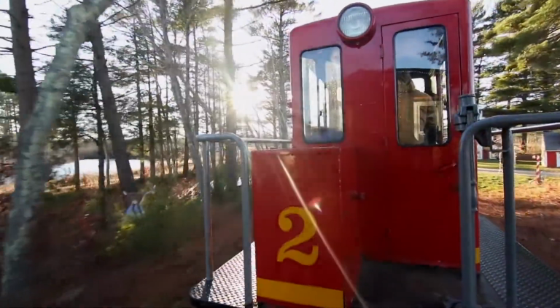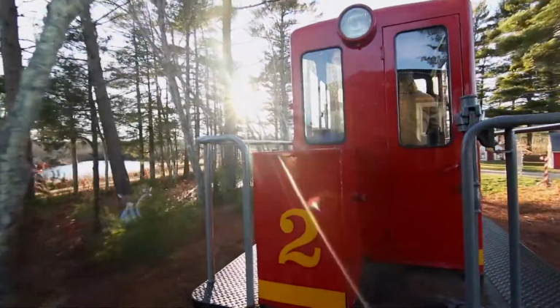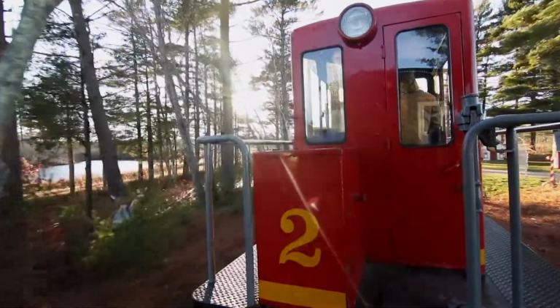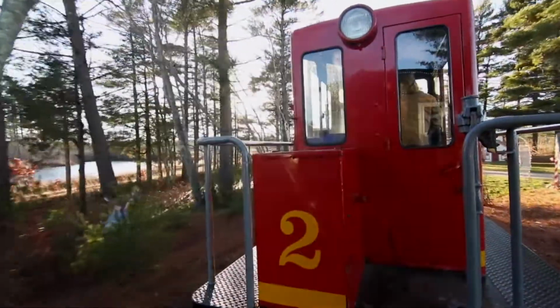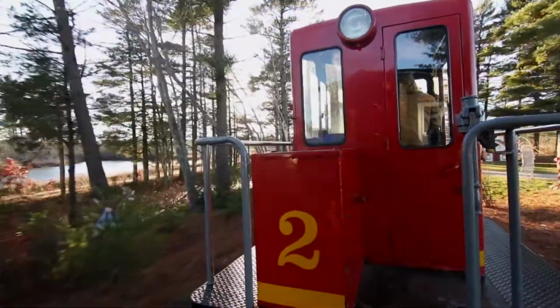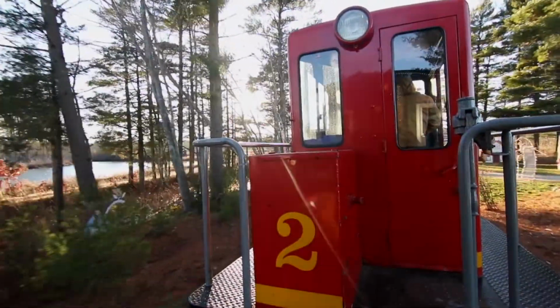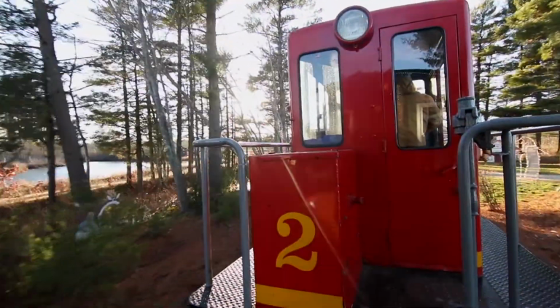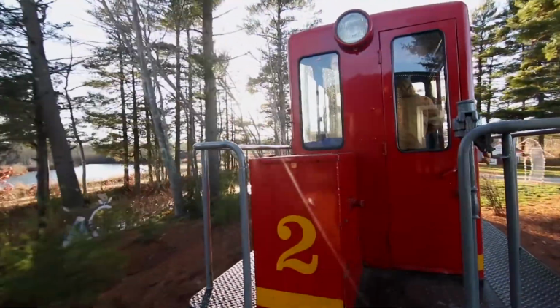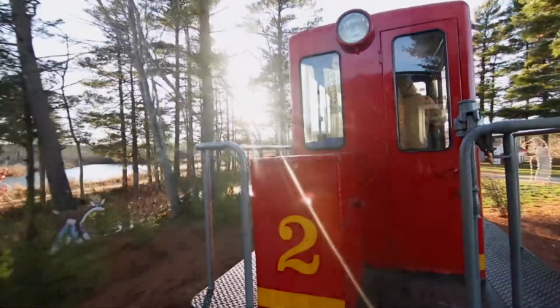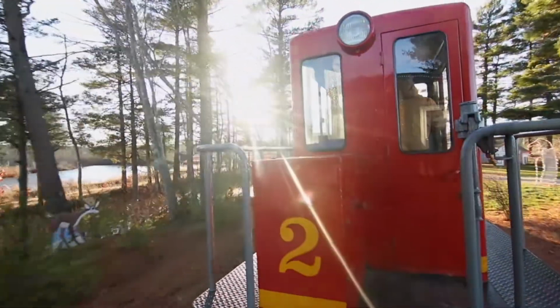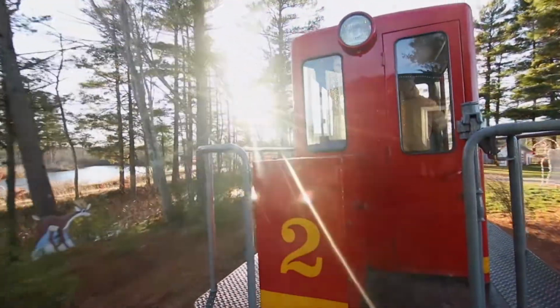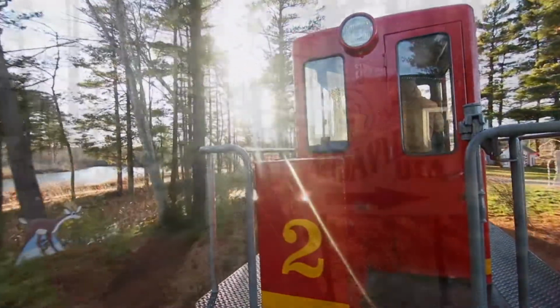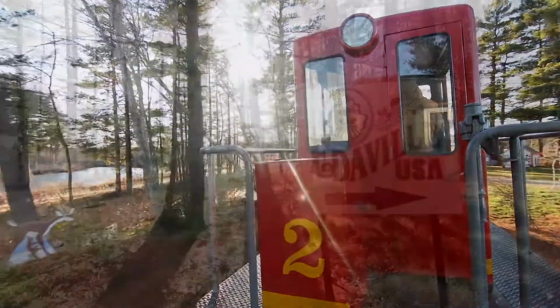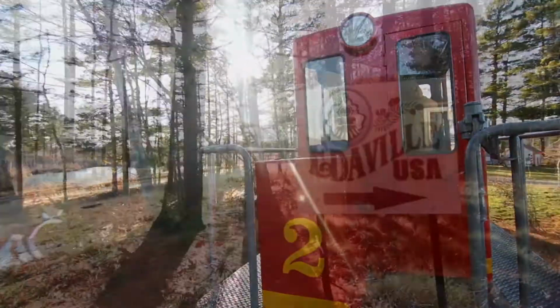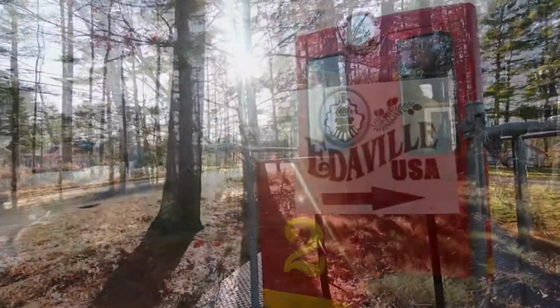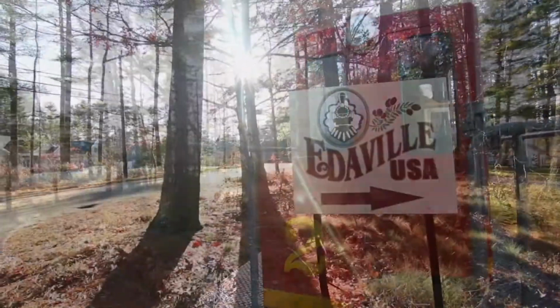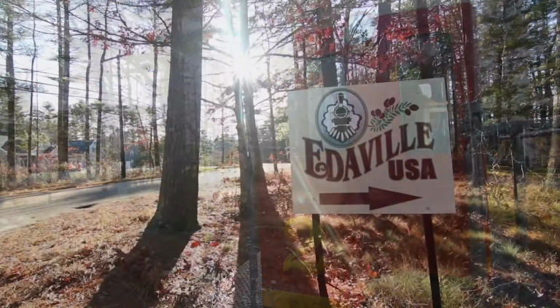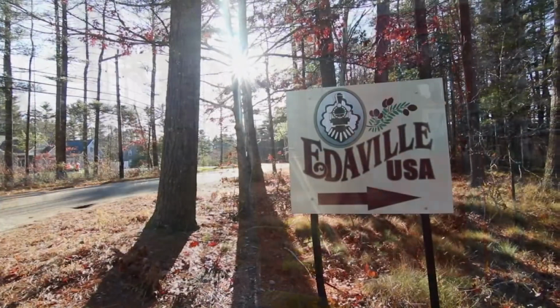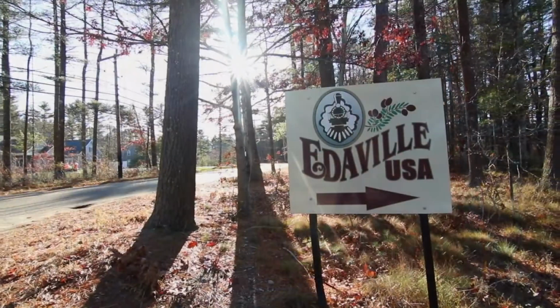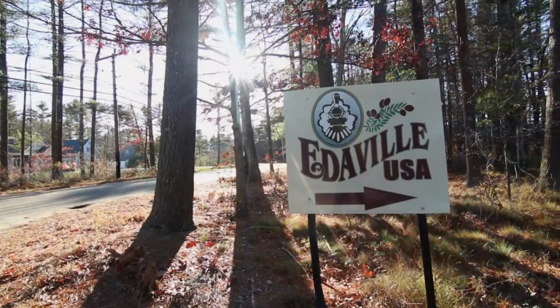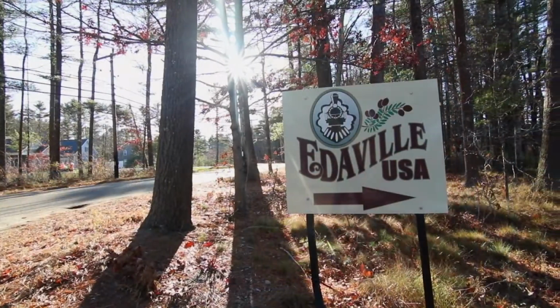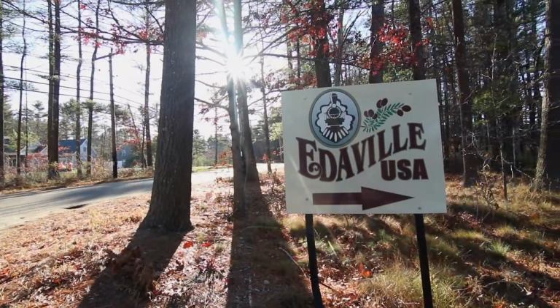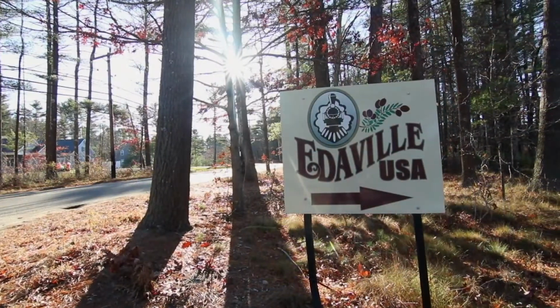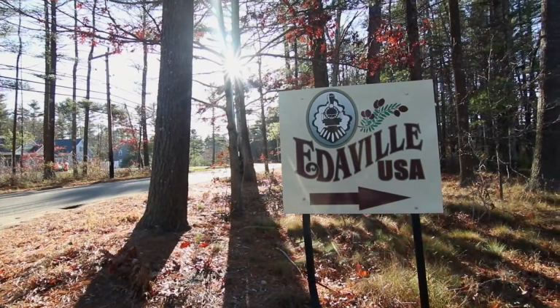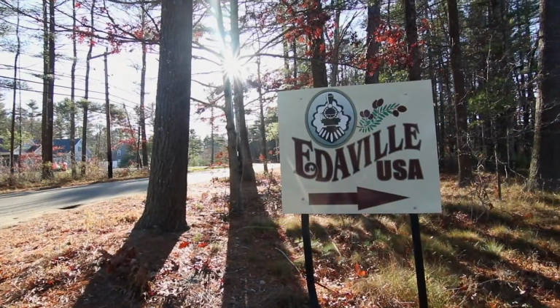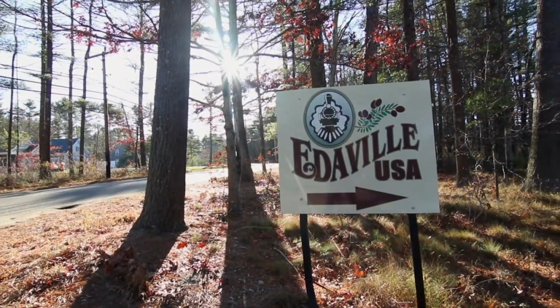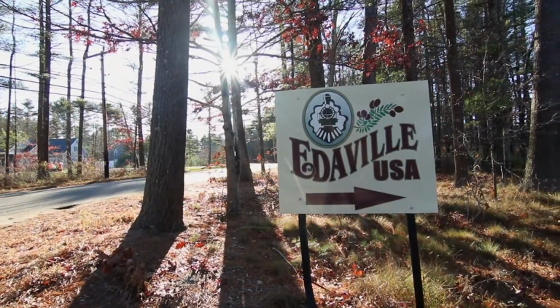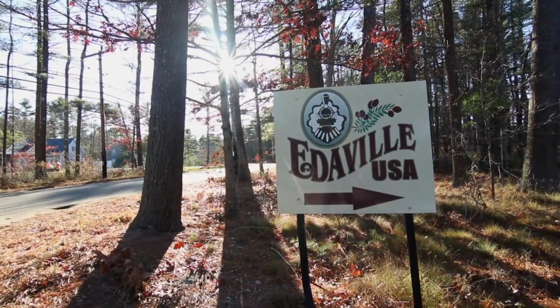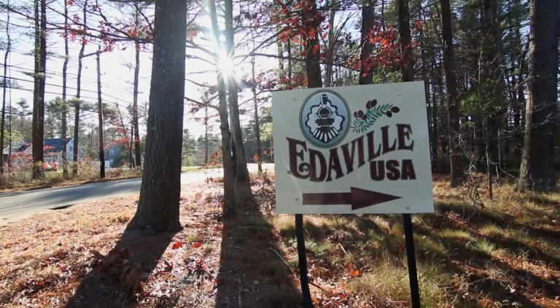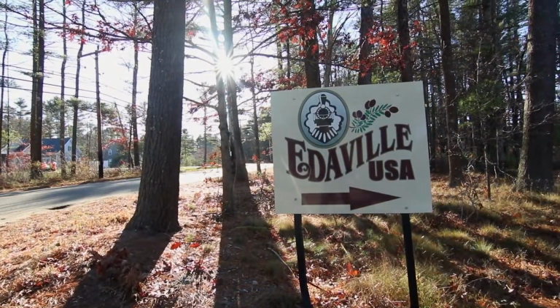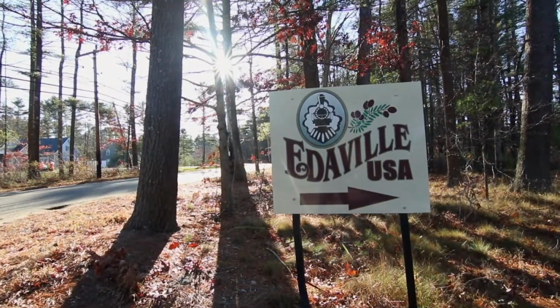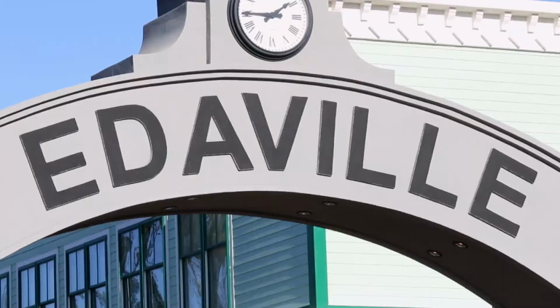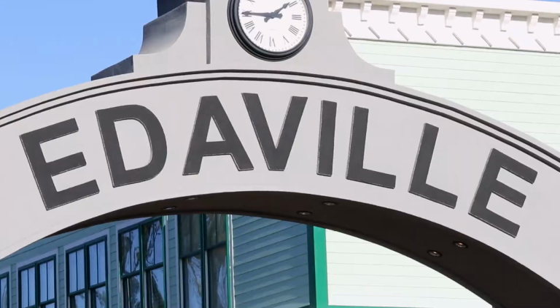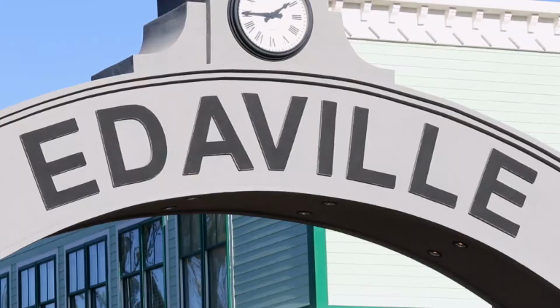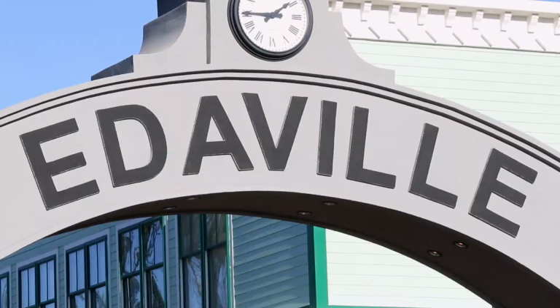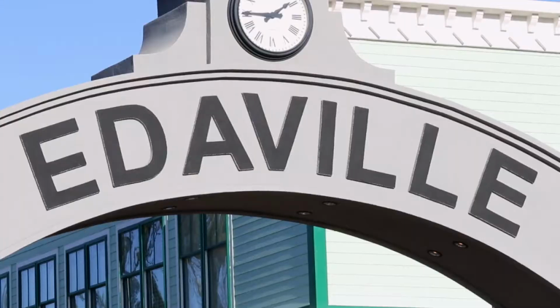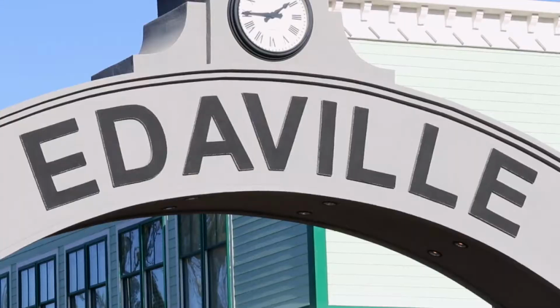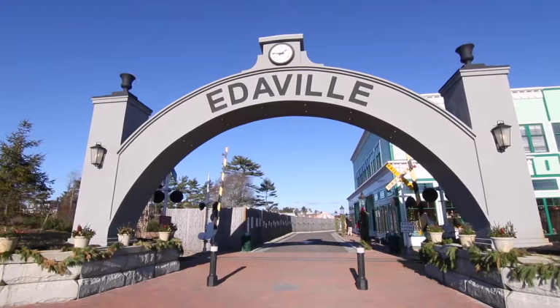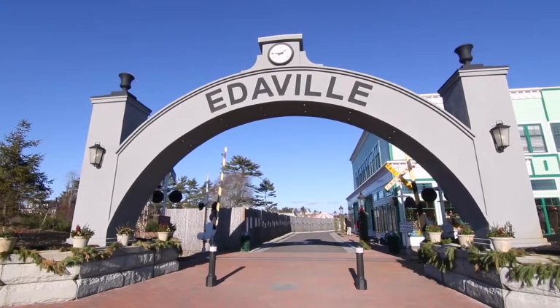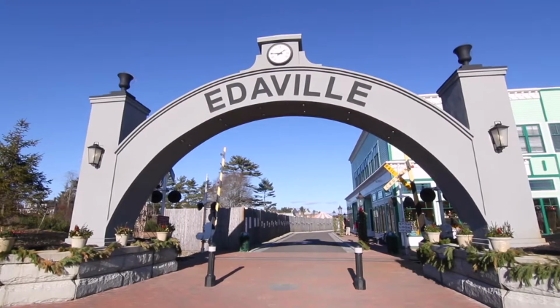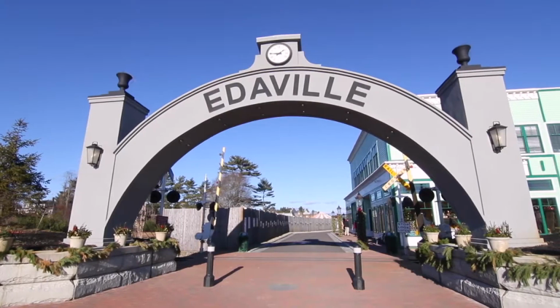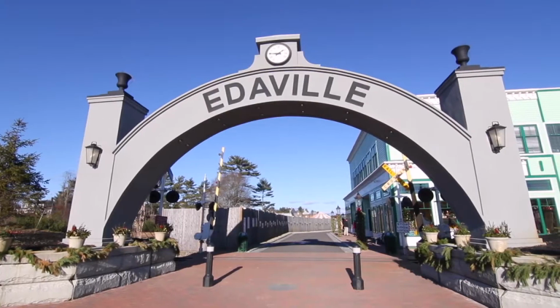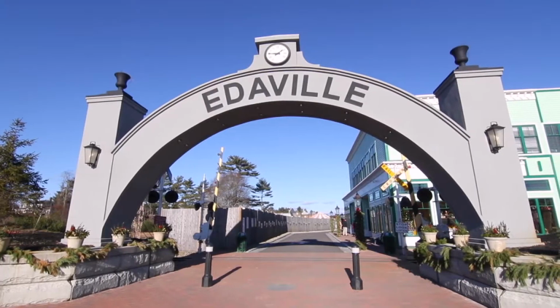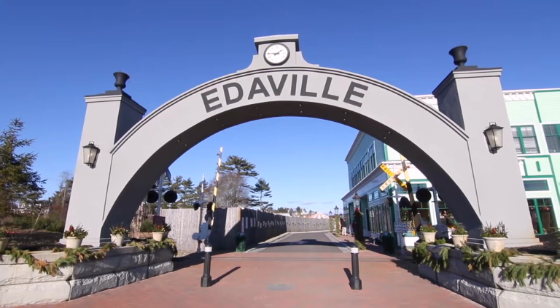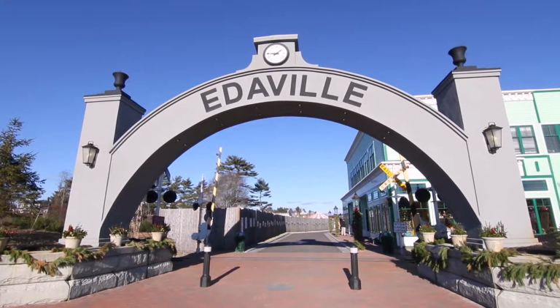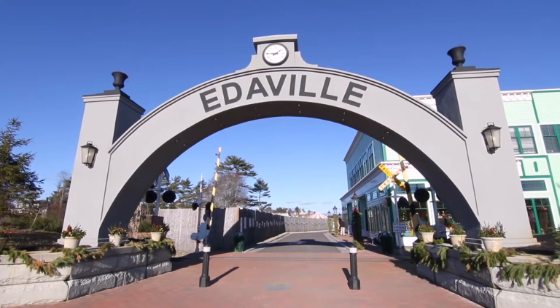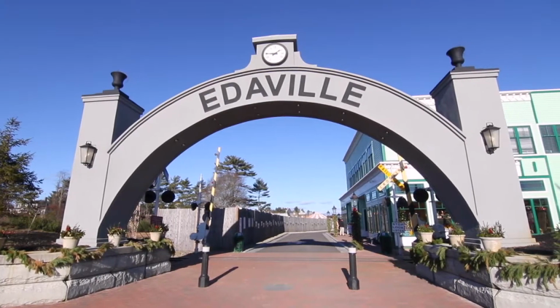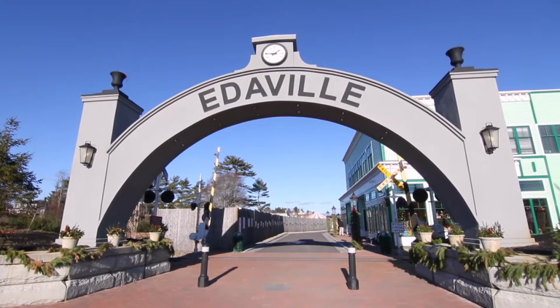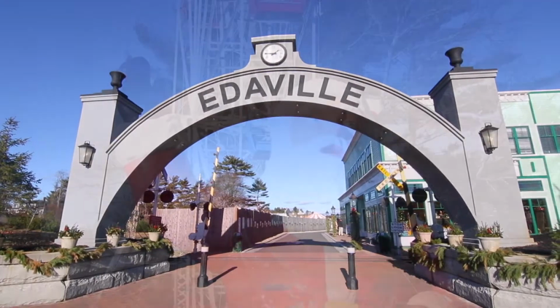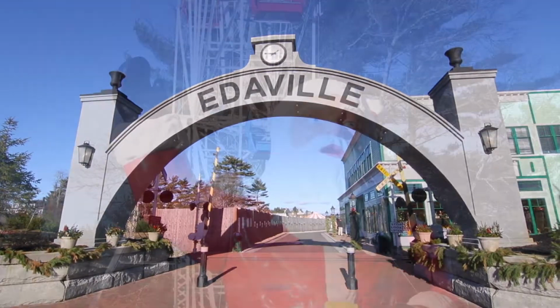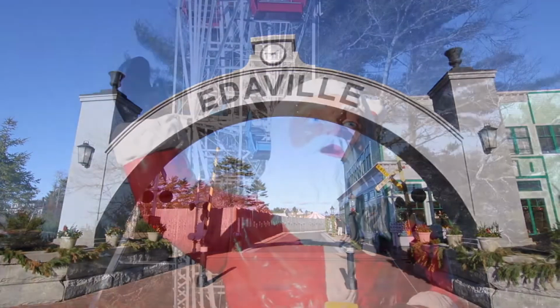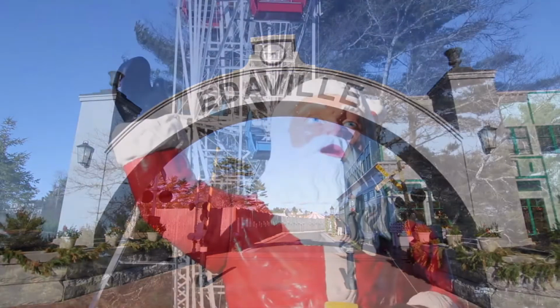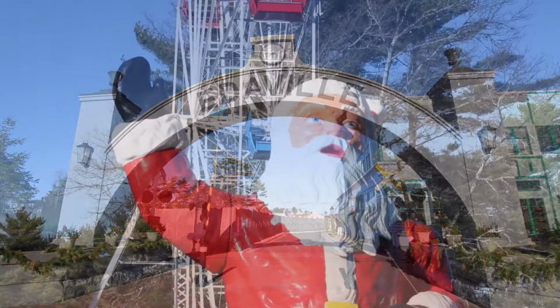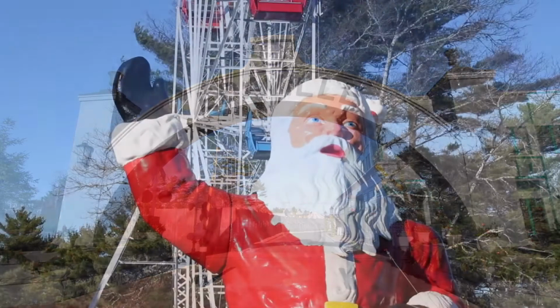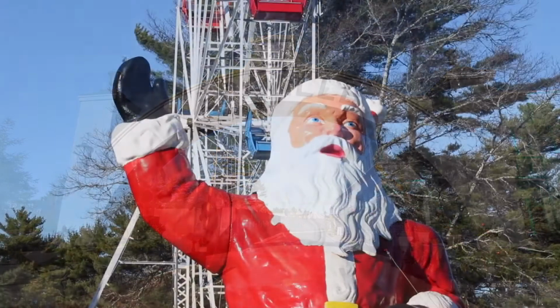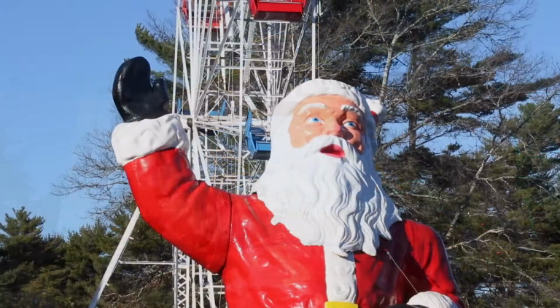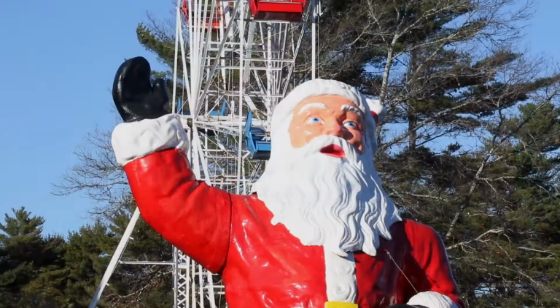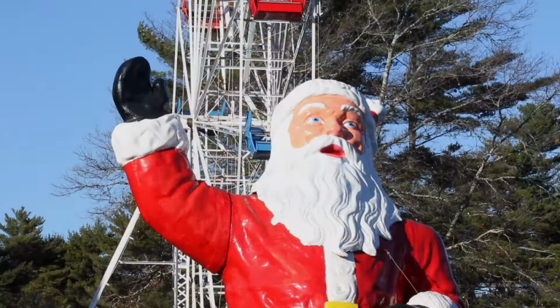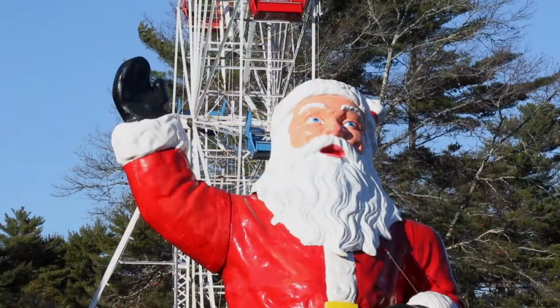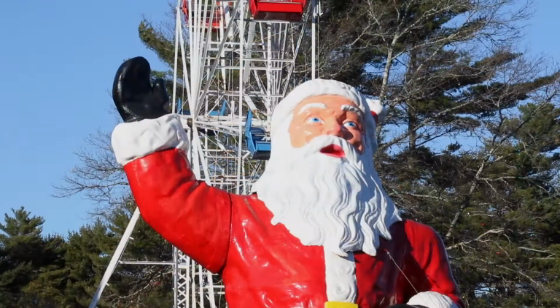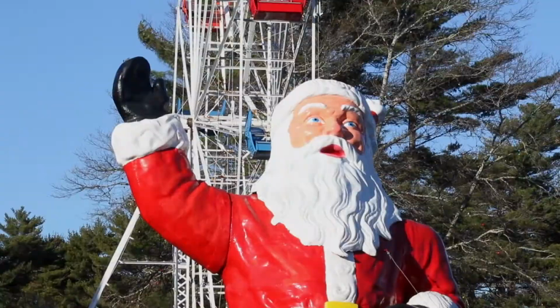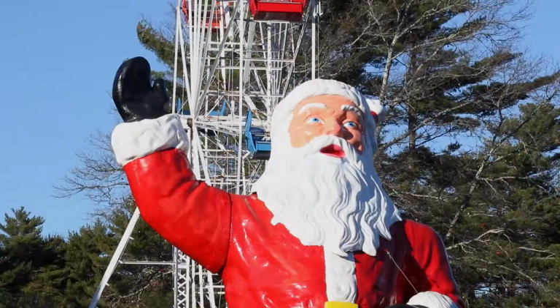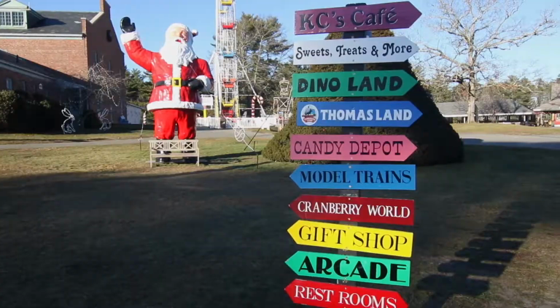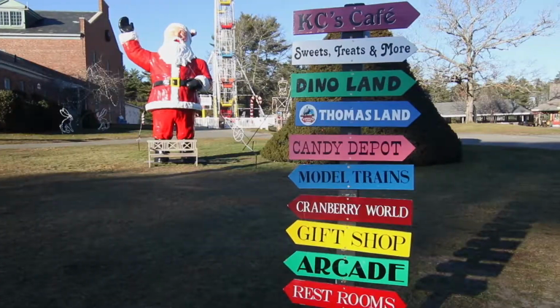Edeville USA is known for the train ride for sure, but there's so much more than that. Edeville USA encompasses three lands: Edeville proper, Thomas Land, and Dinoland.